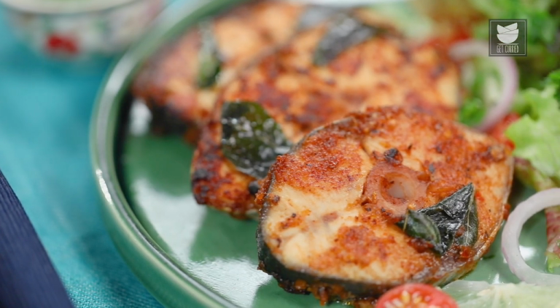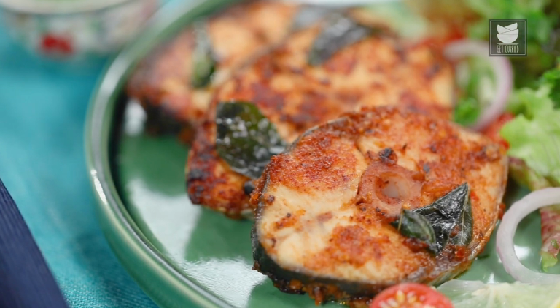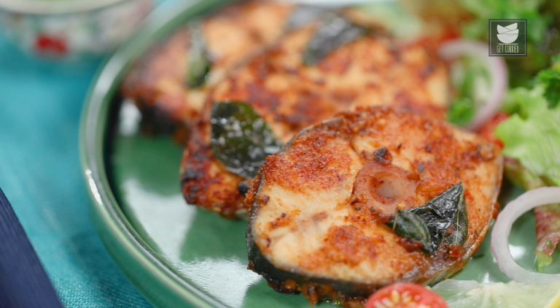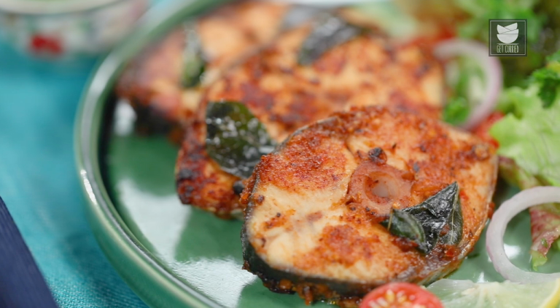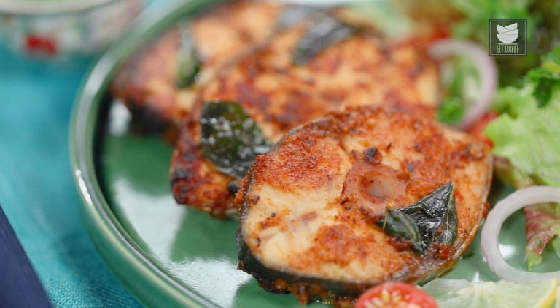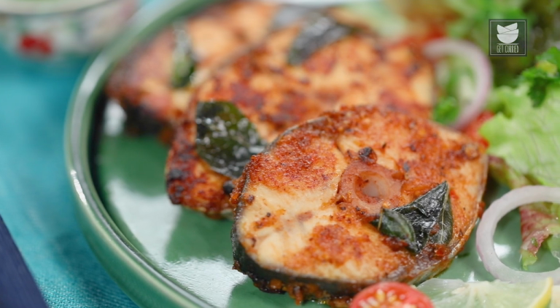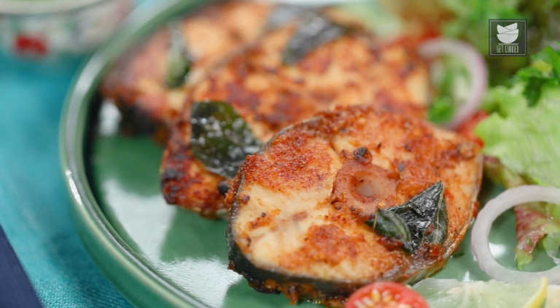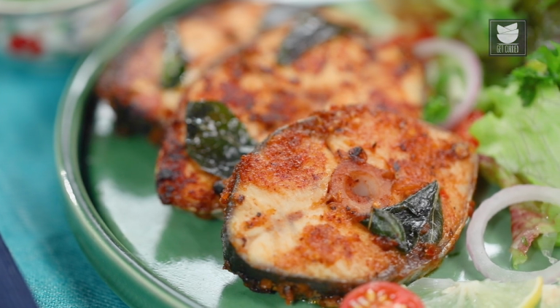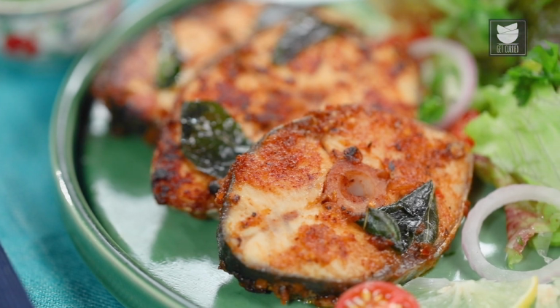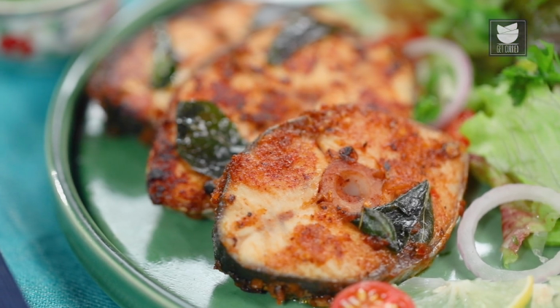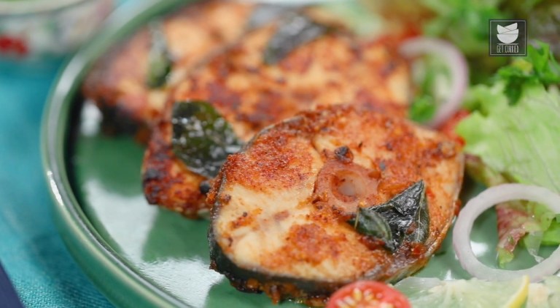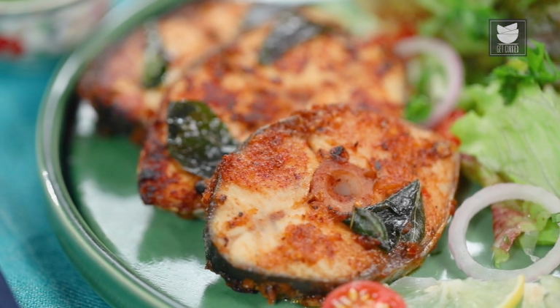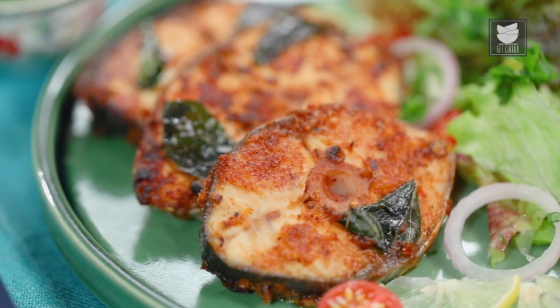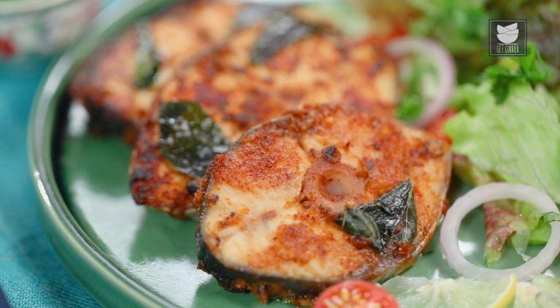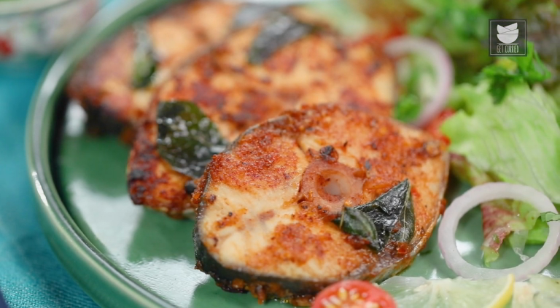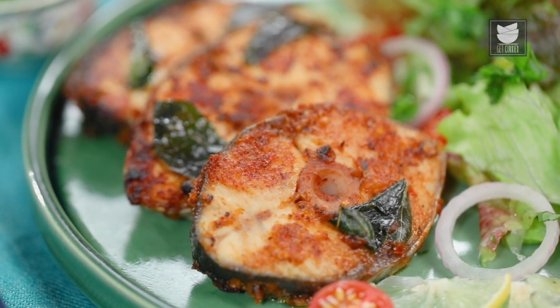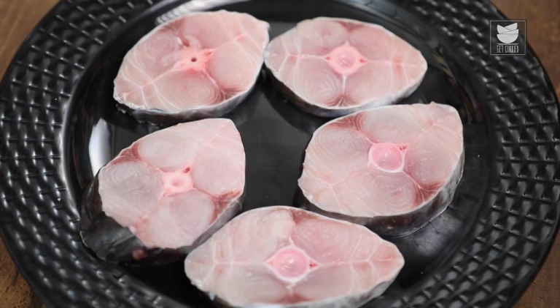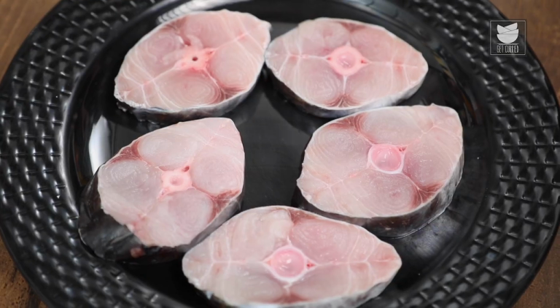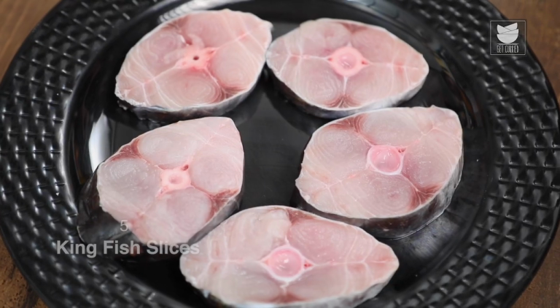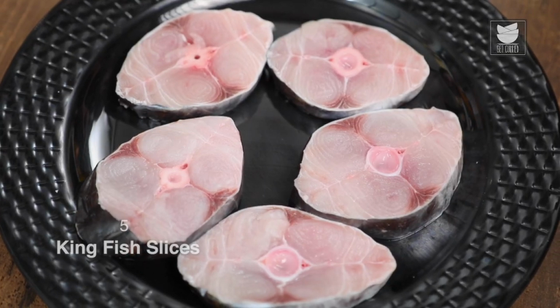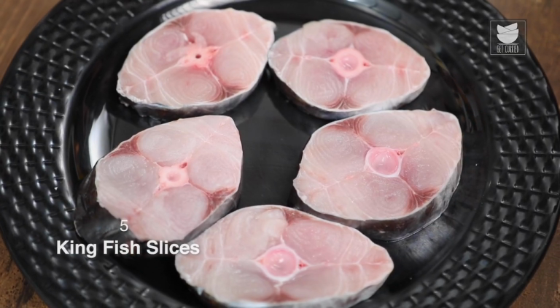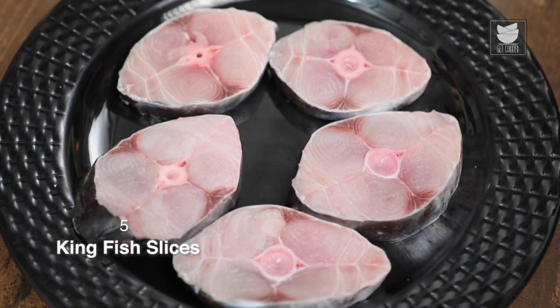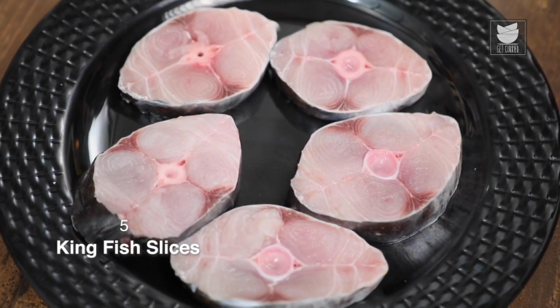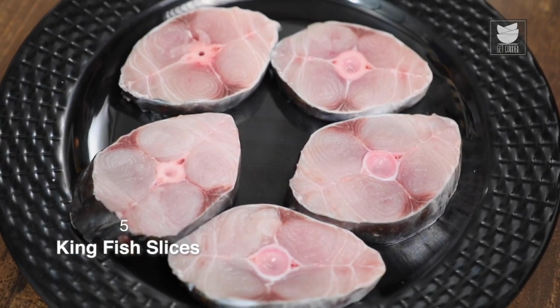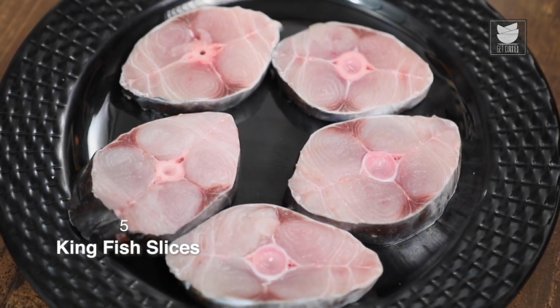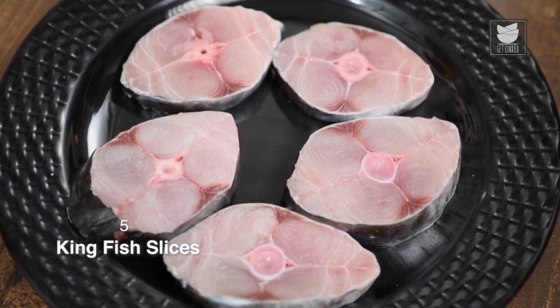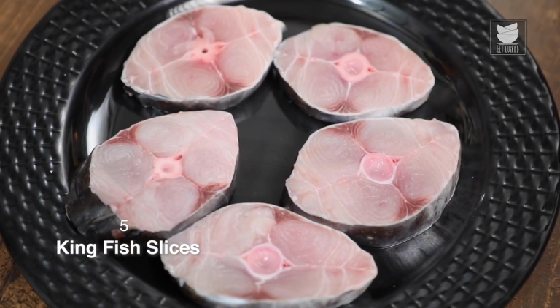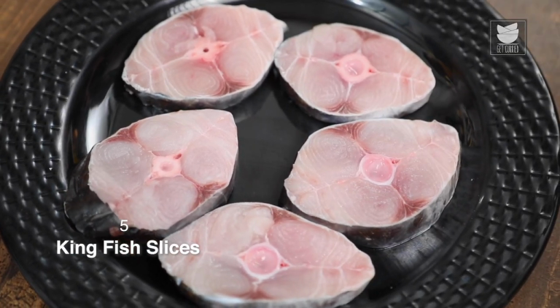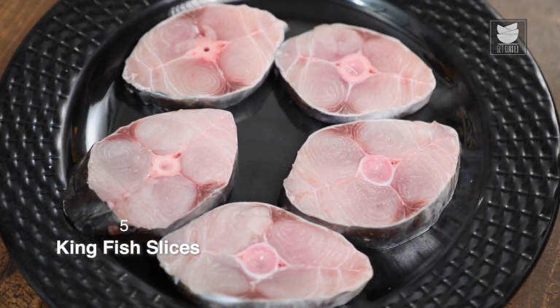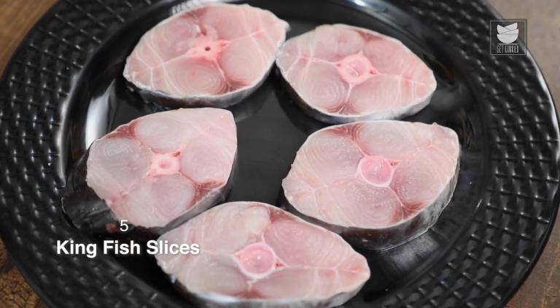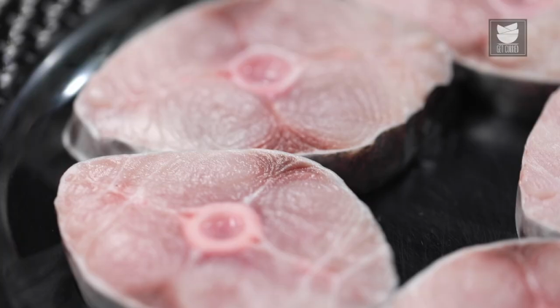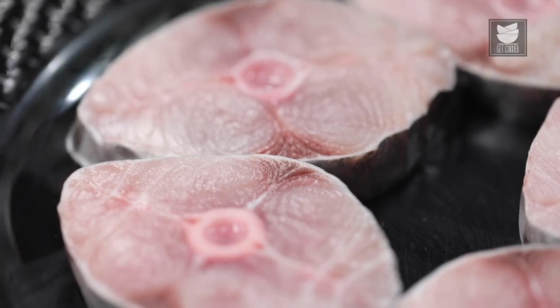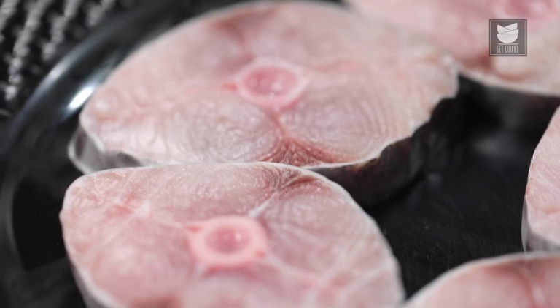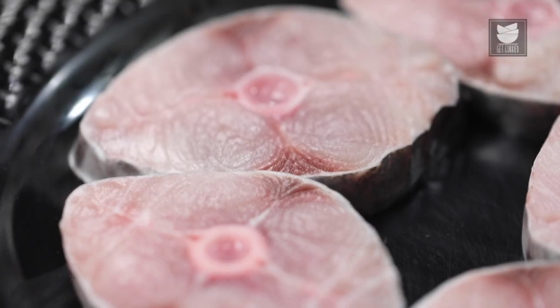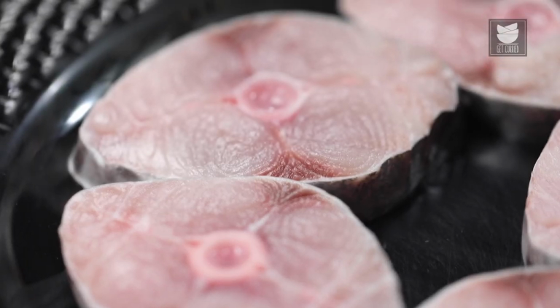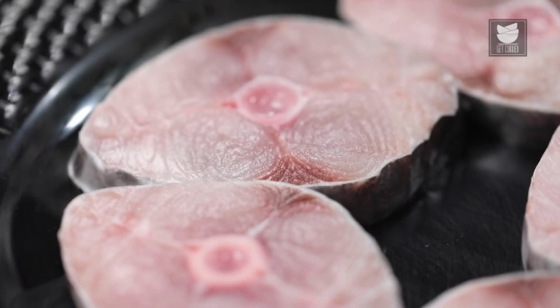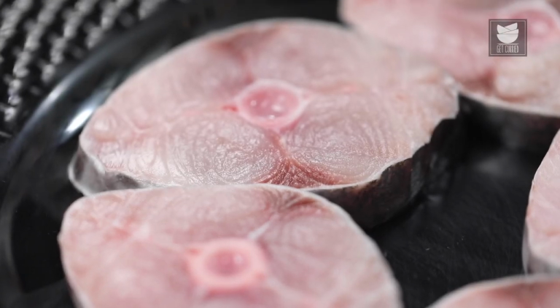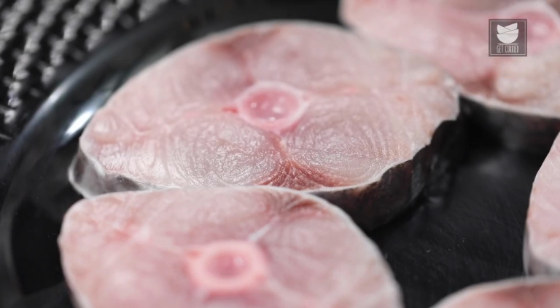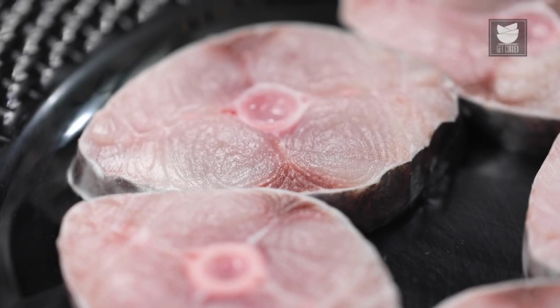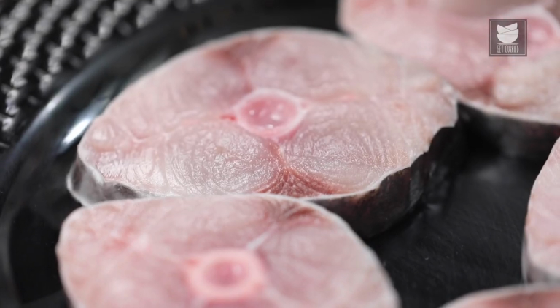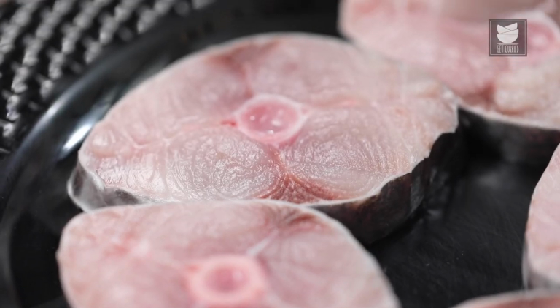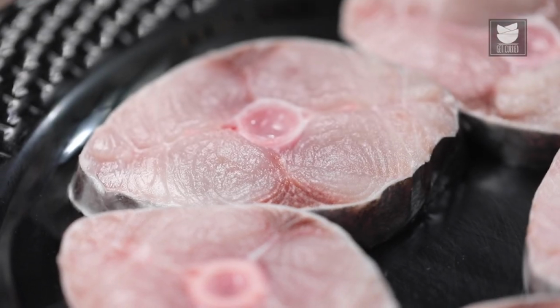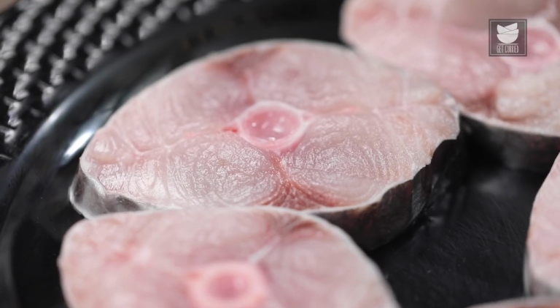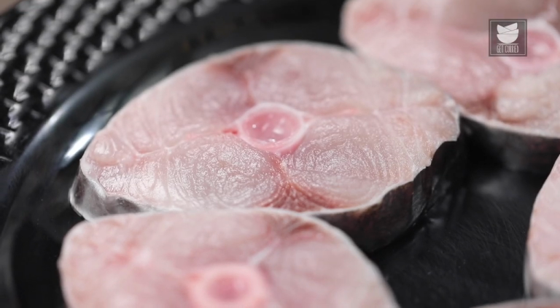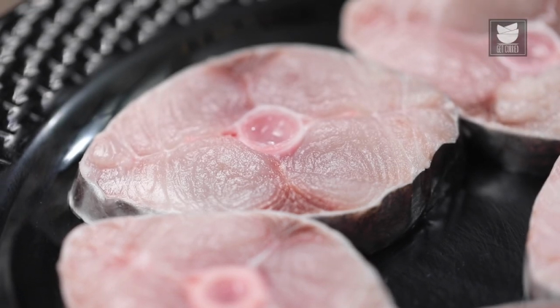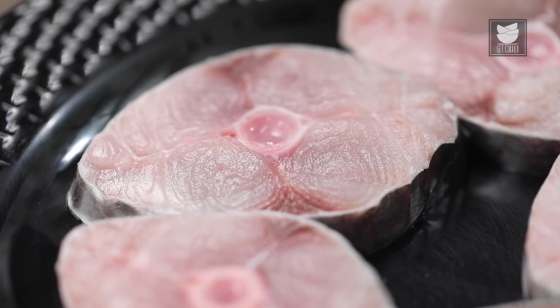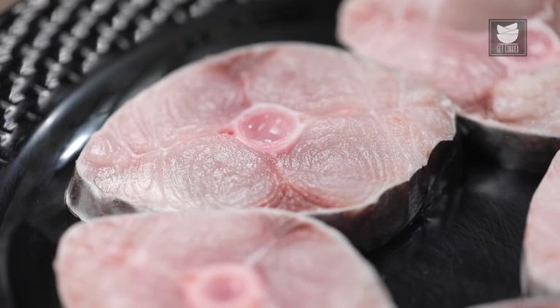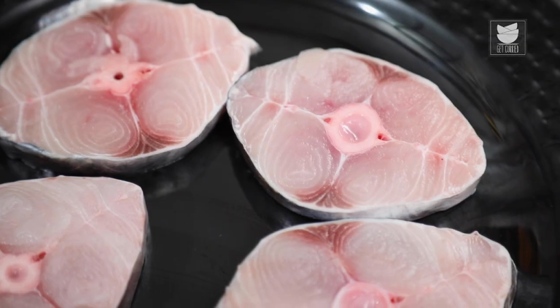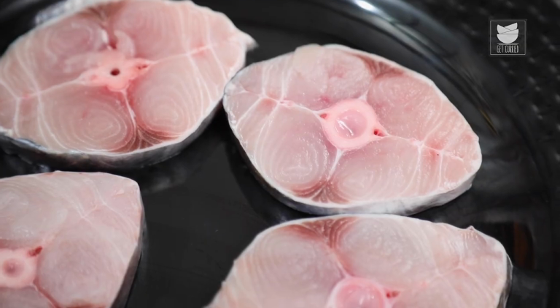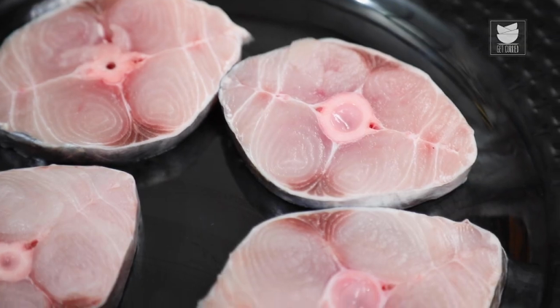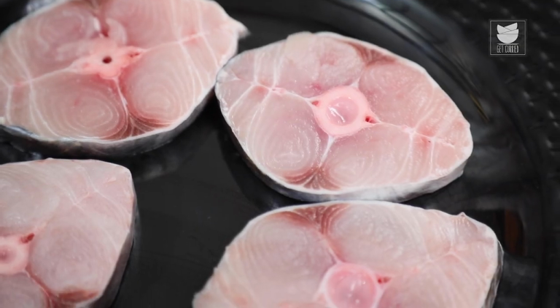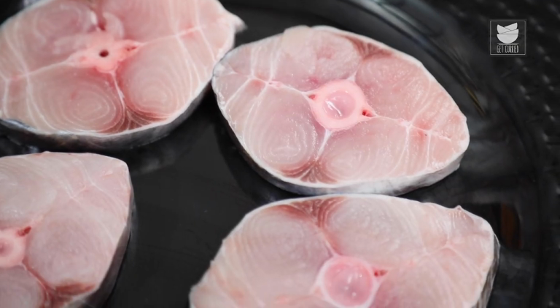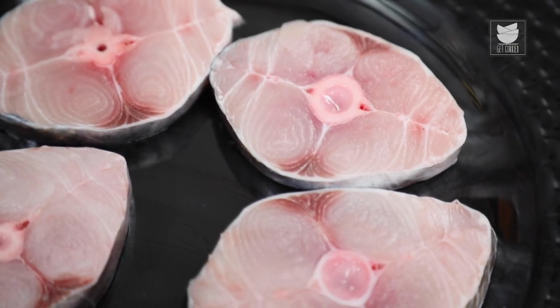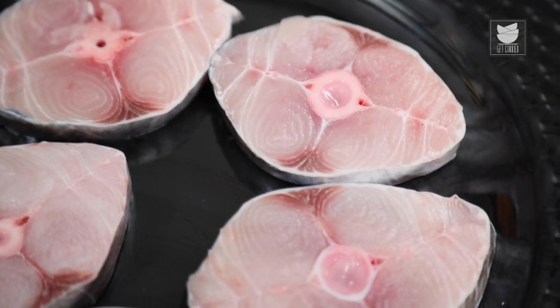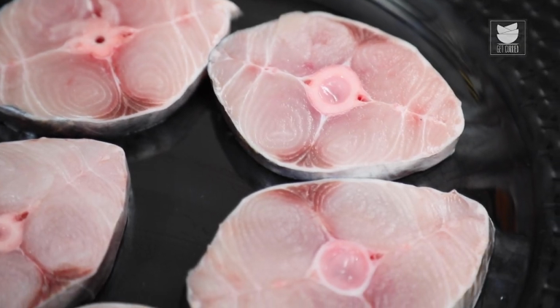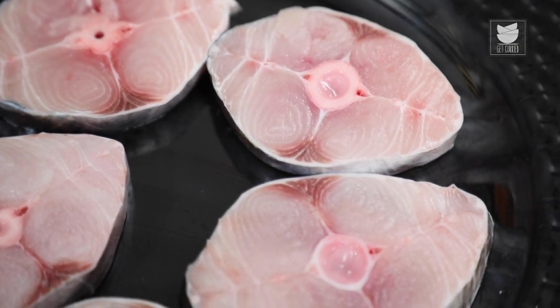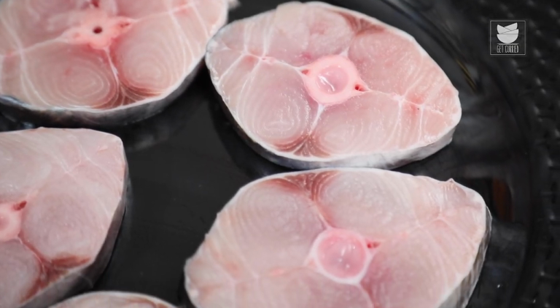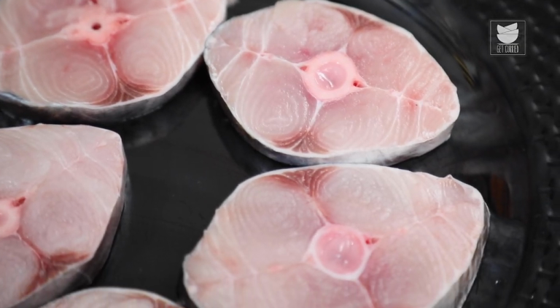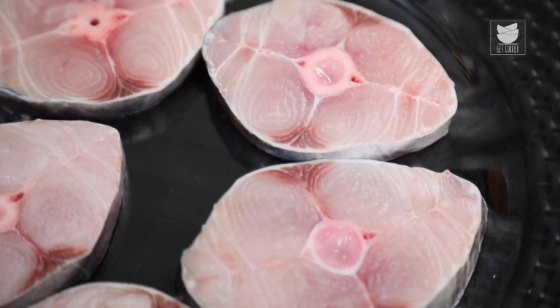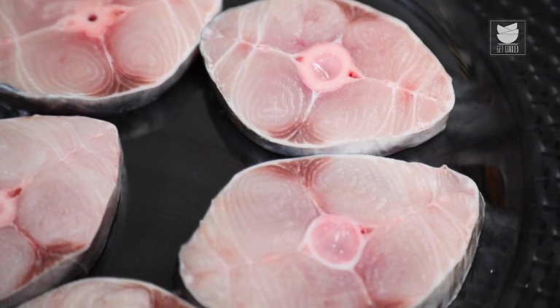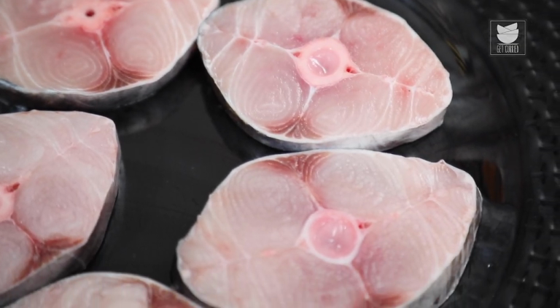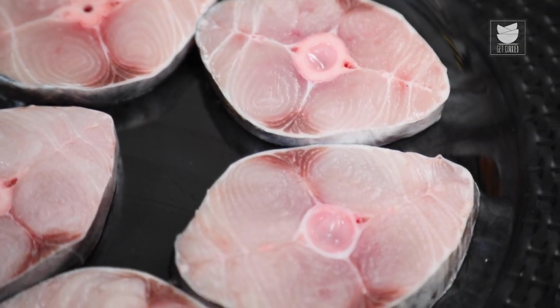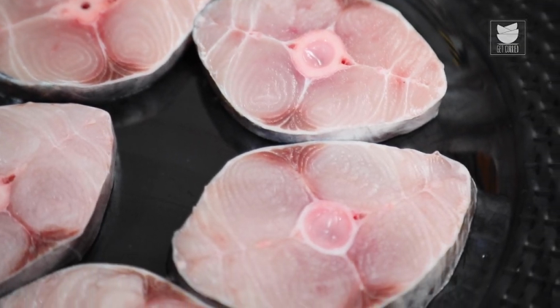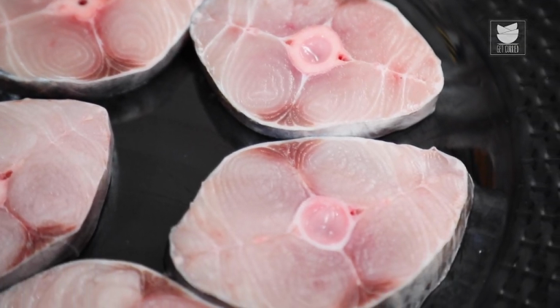For this Cheddi Naat Fish recipe, I'm using Surmai Fish. In English, it is known as King Fish. For the recipe, I have pat-dried the fish.